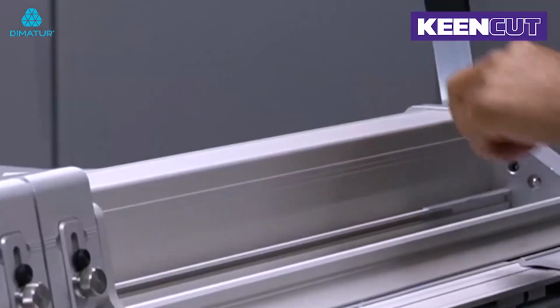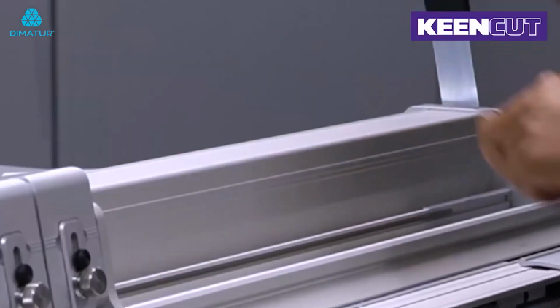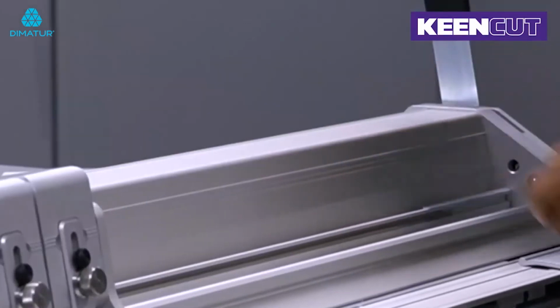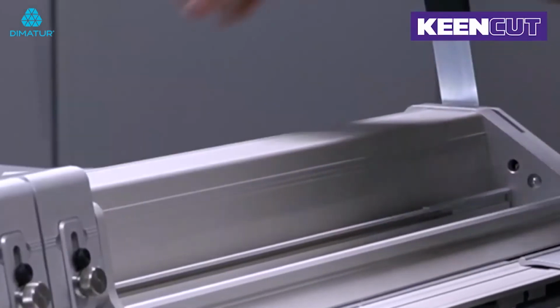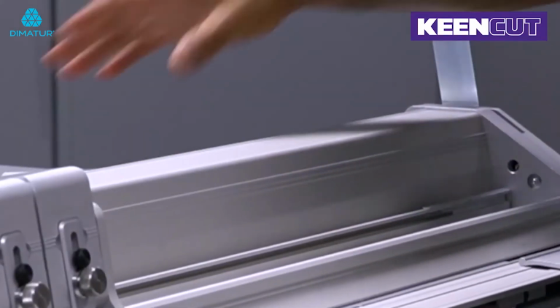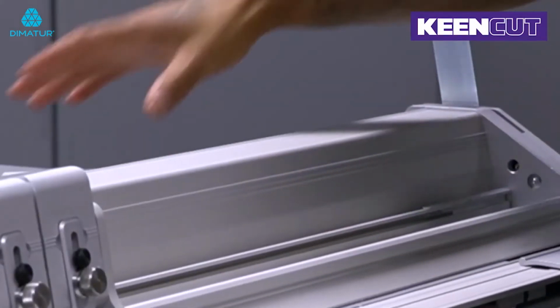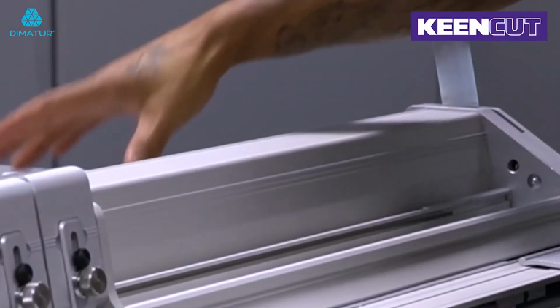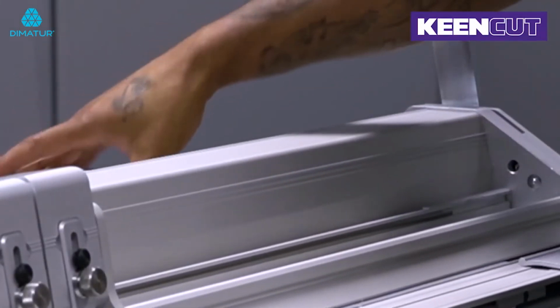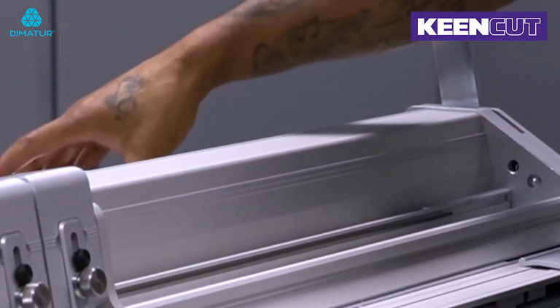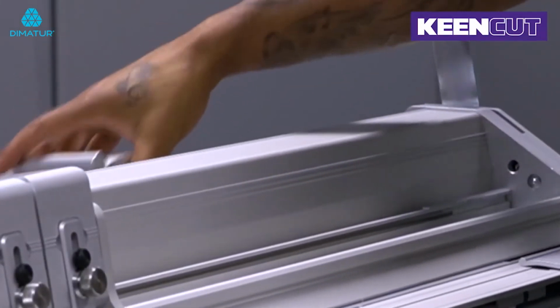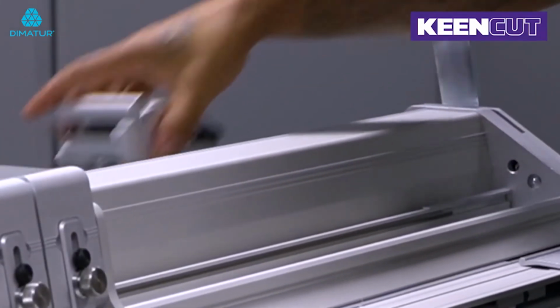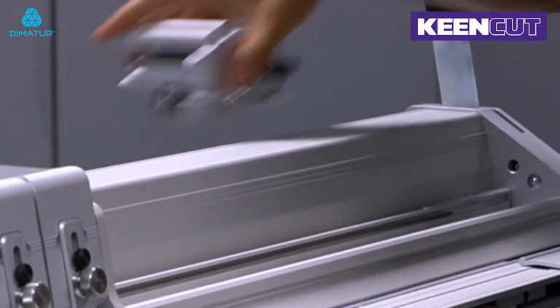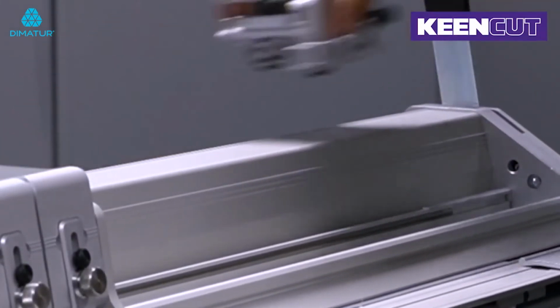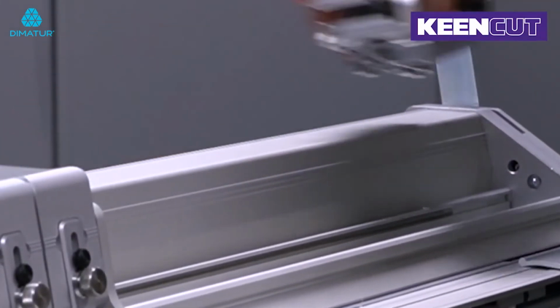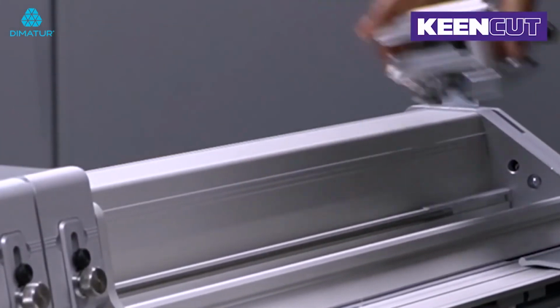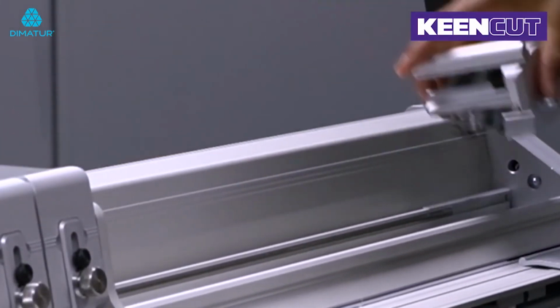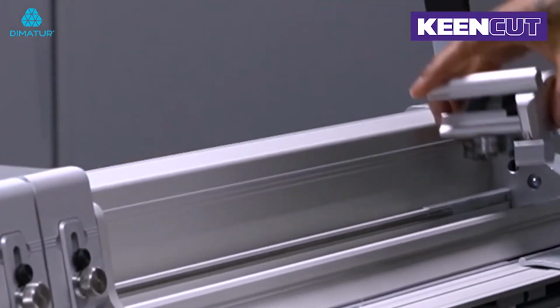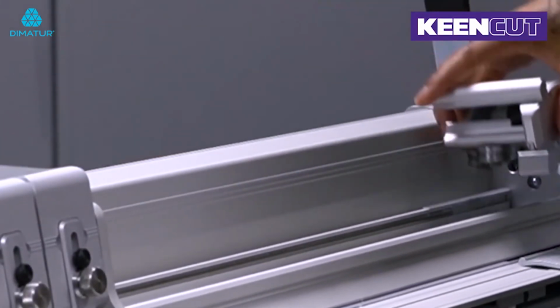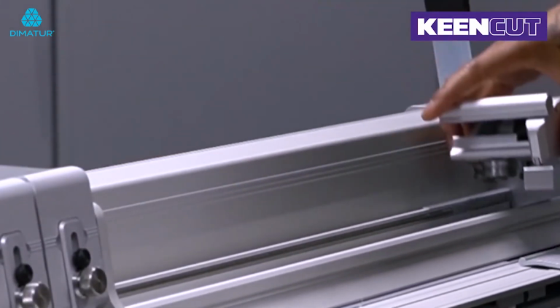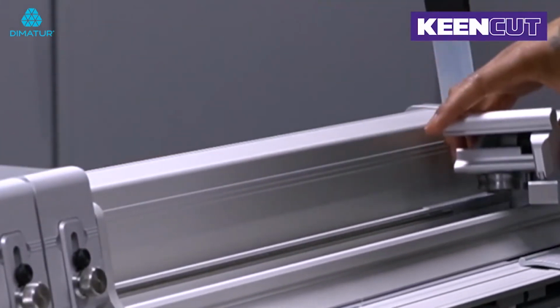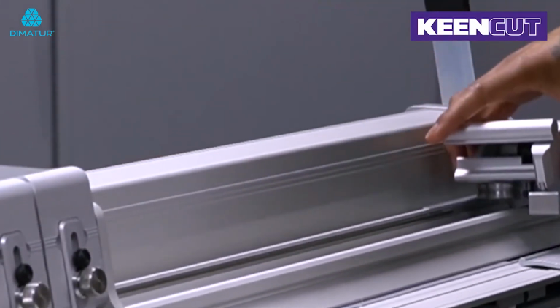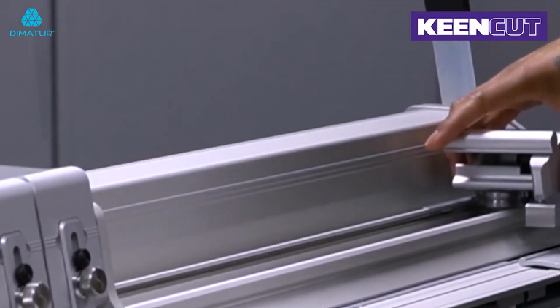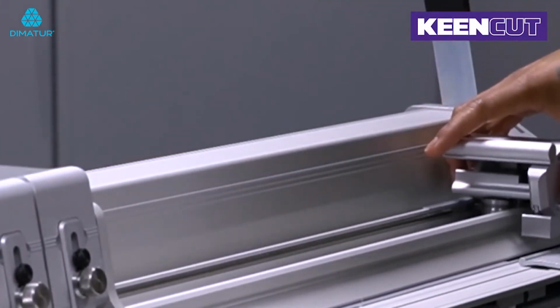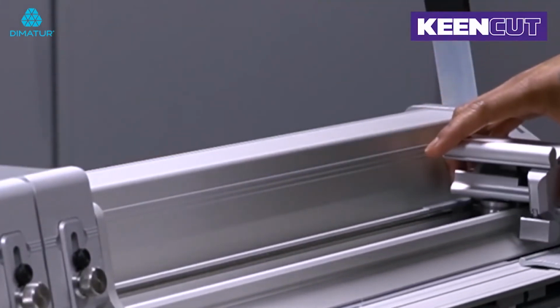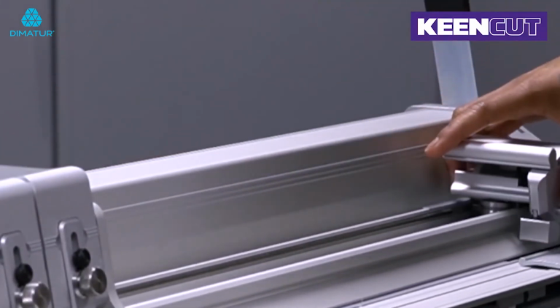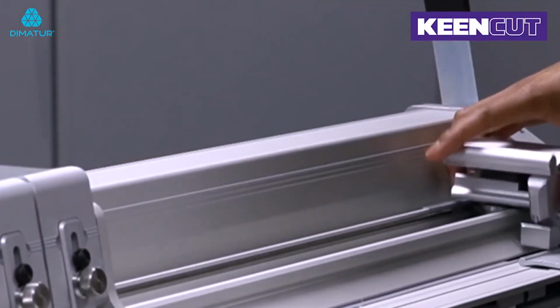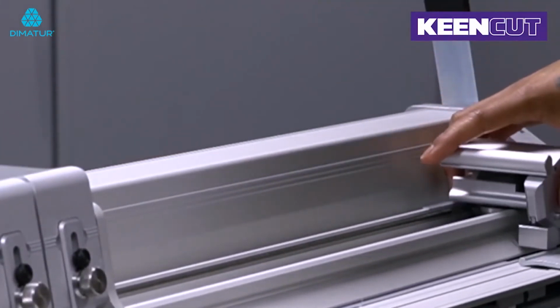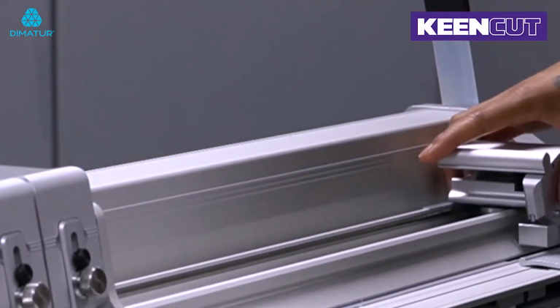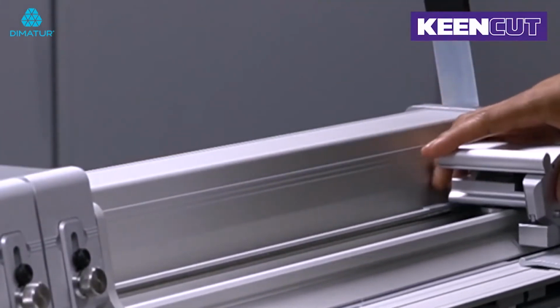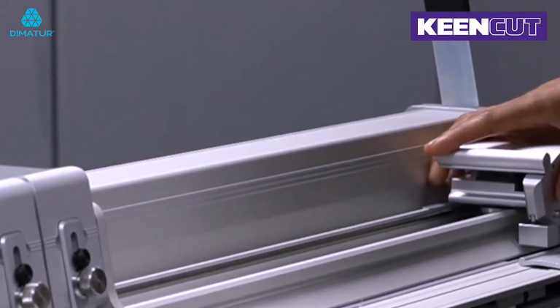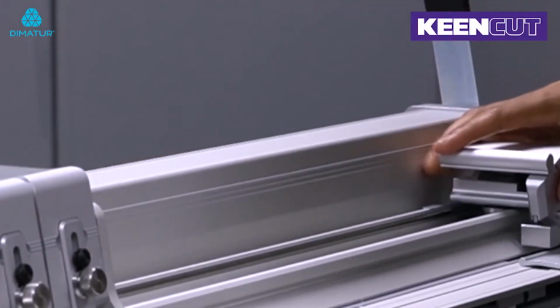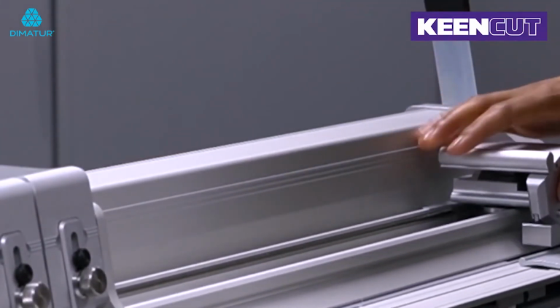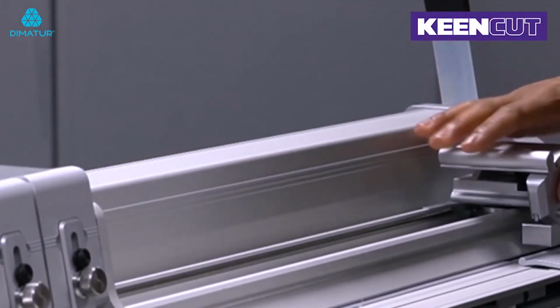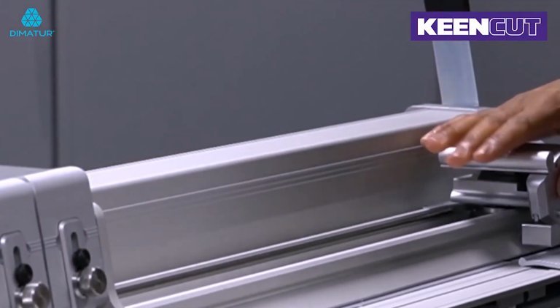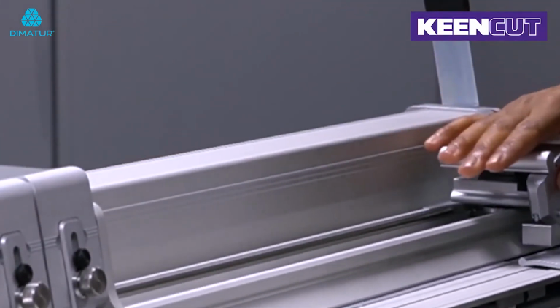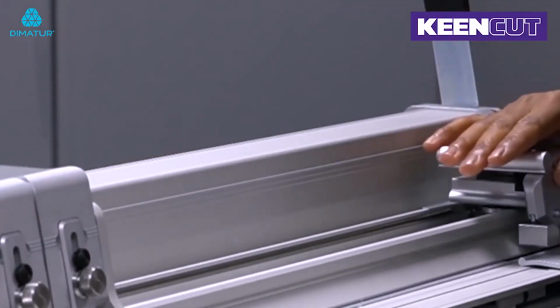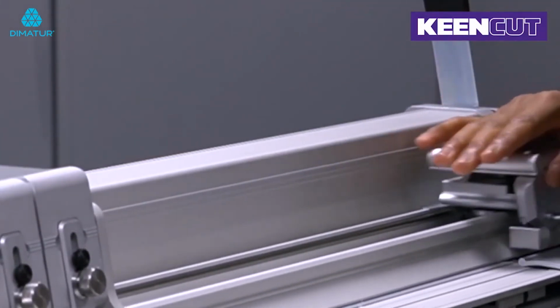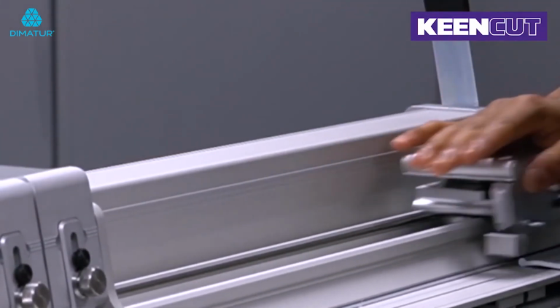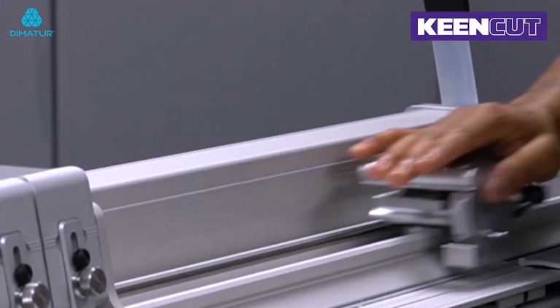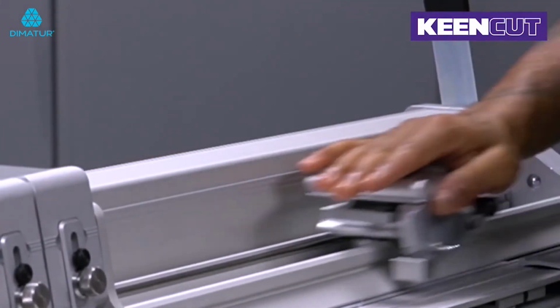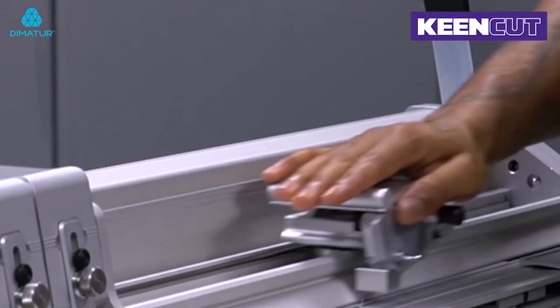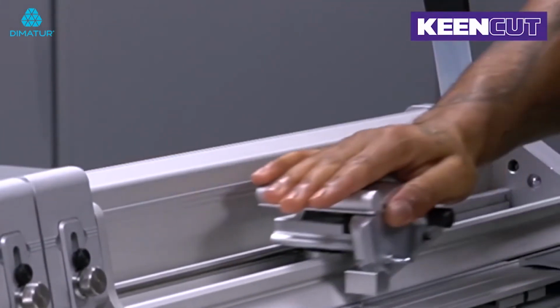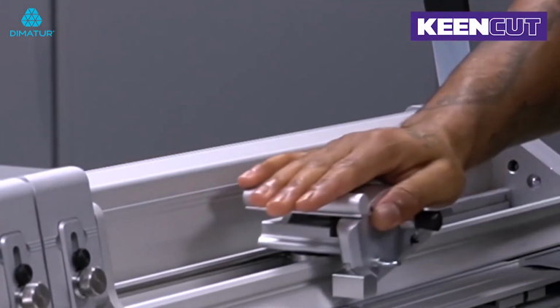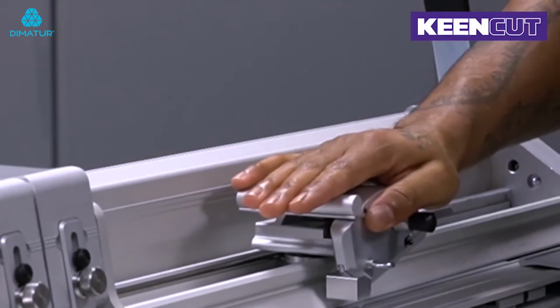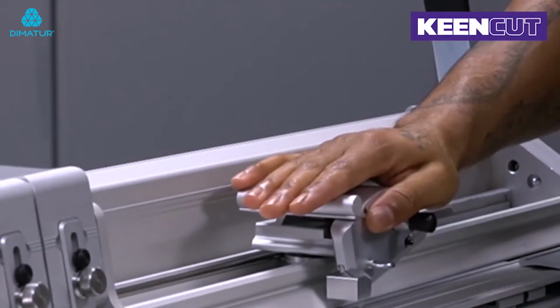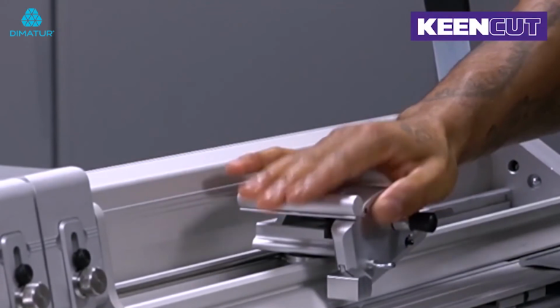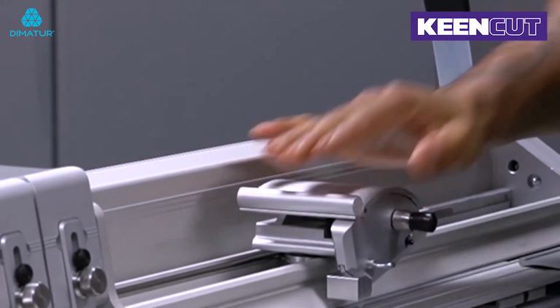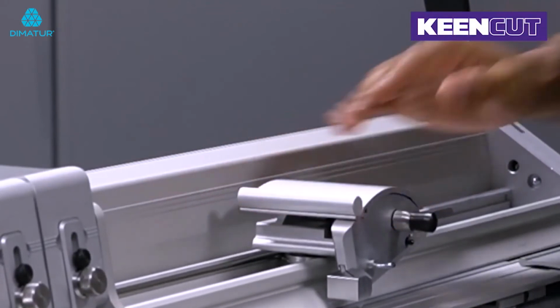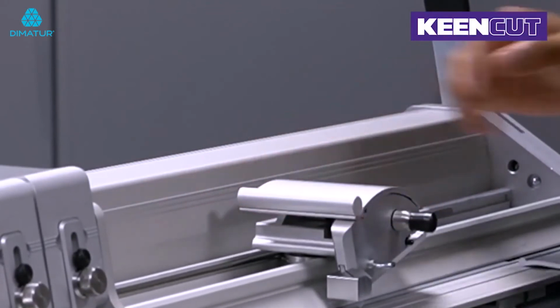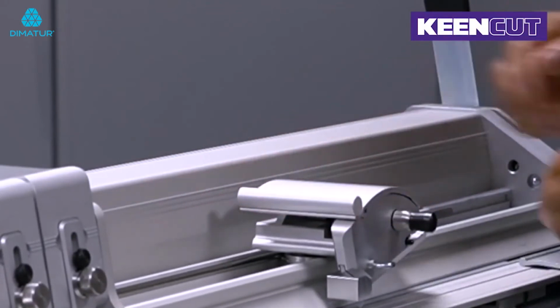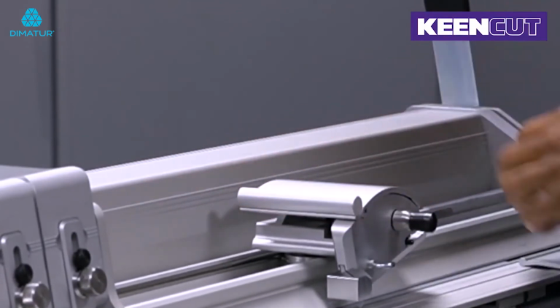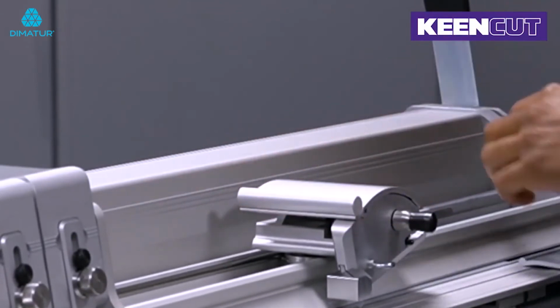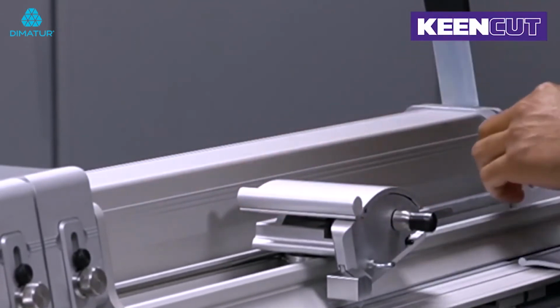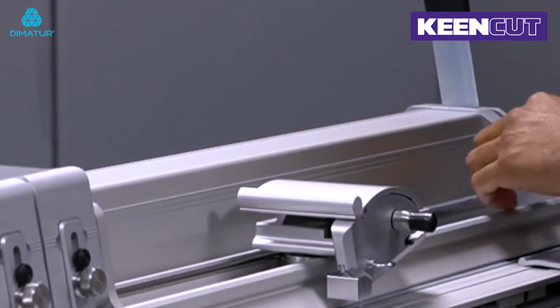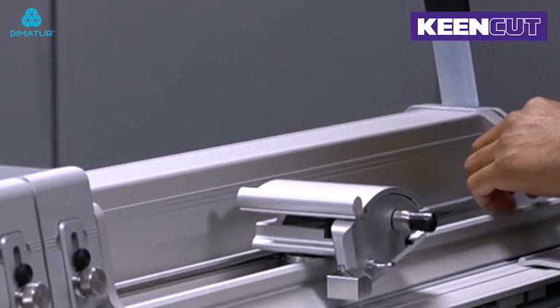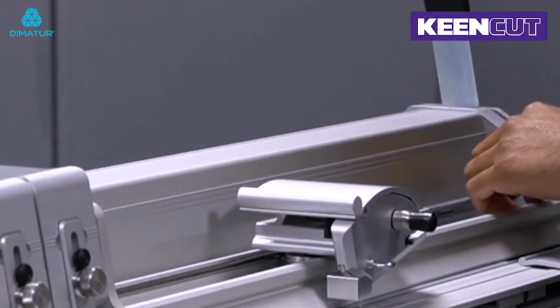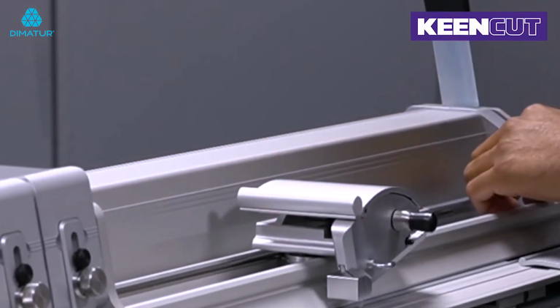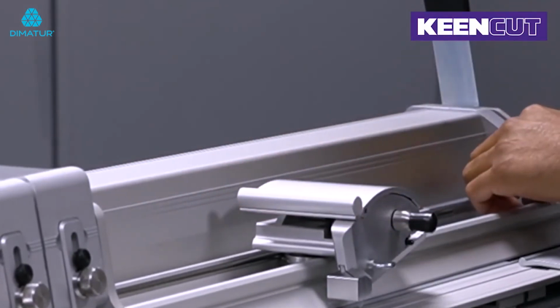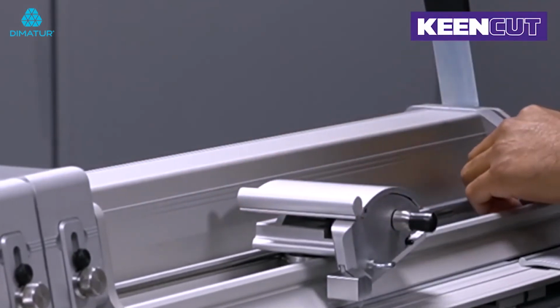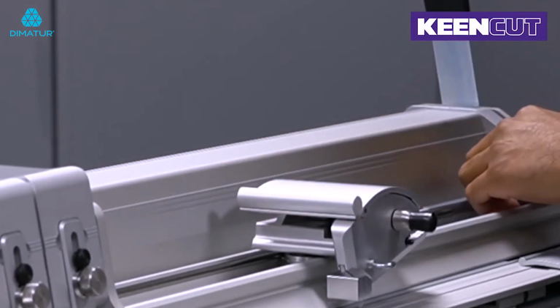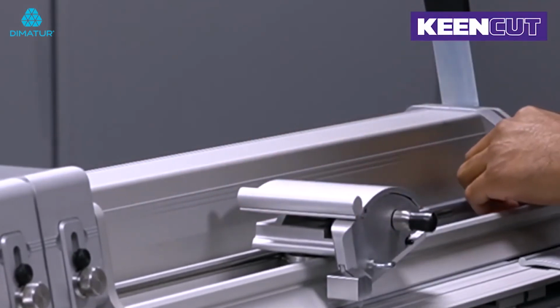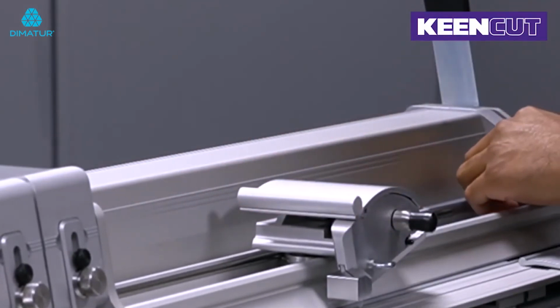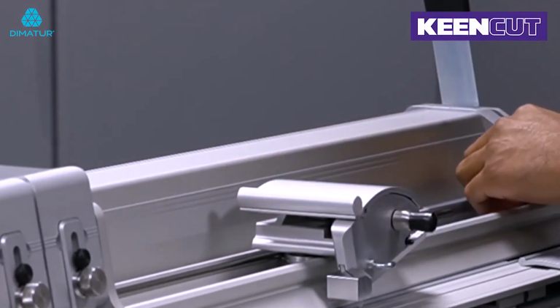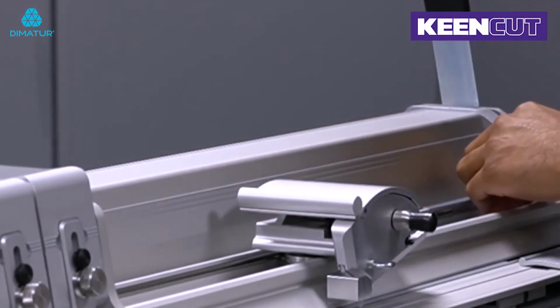More than one quick swap tool head can be placed on the cutter bar at any one time, ready for immediate use.